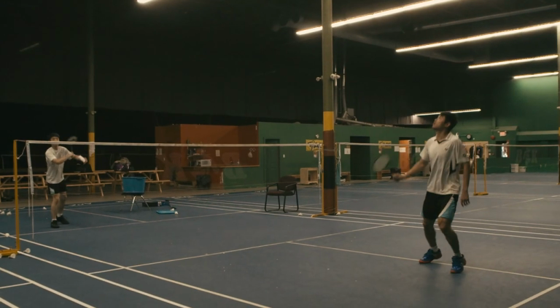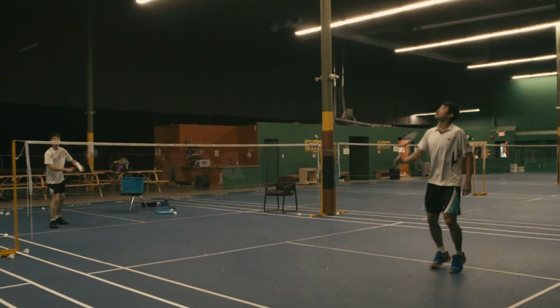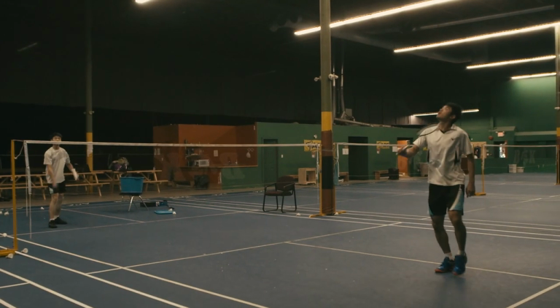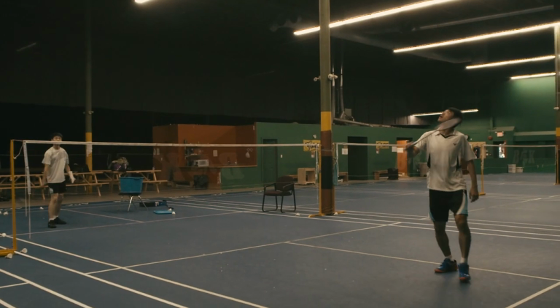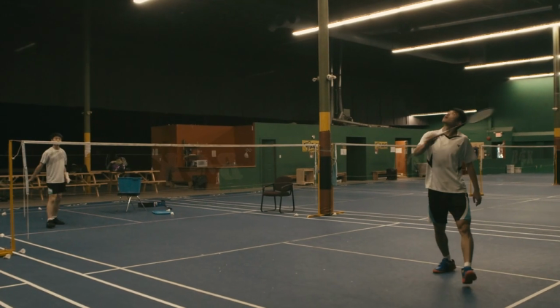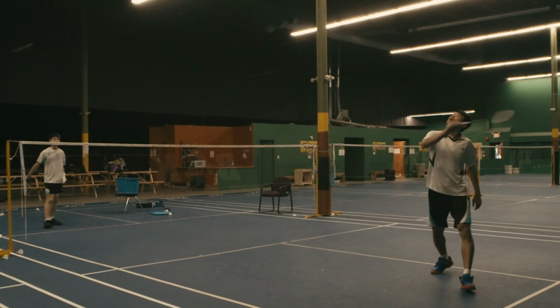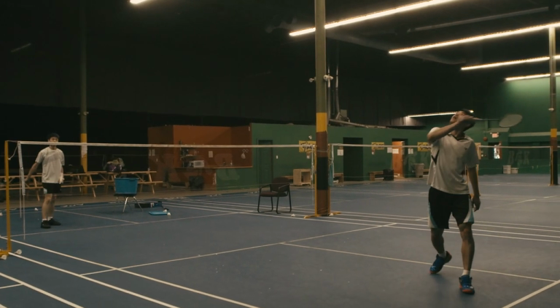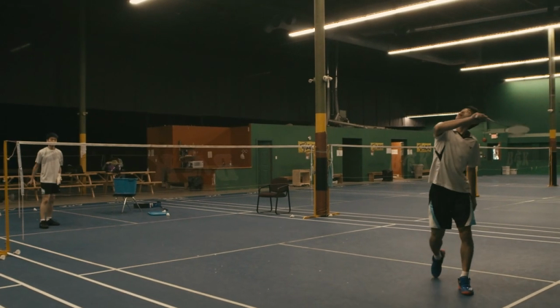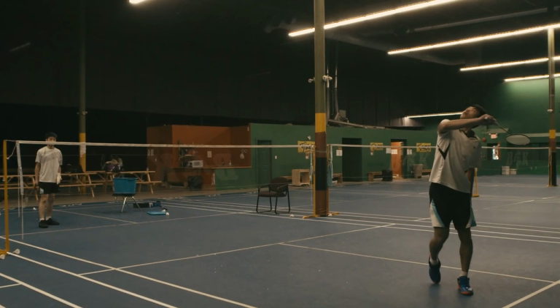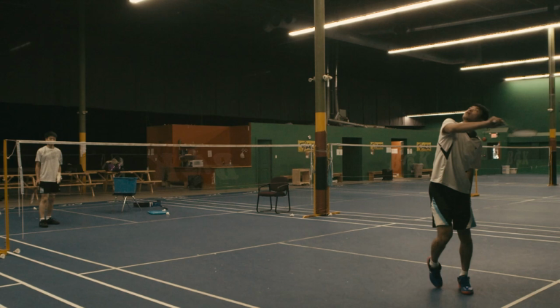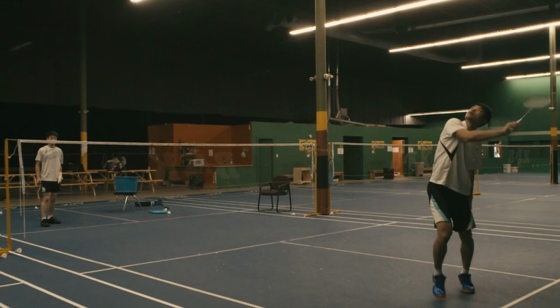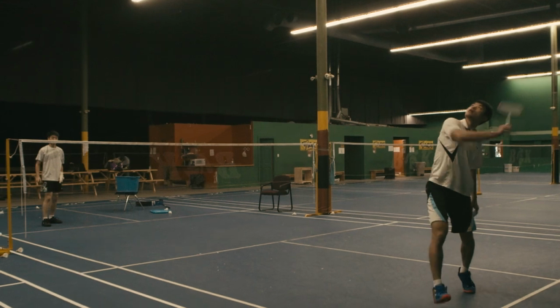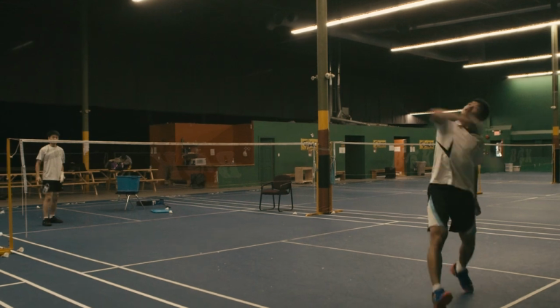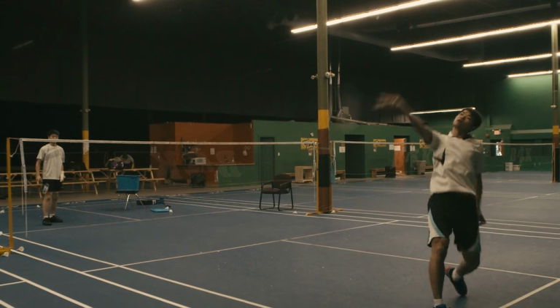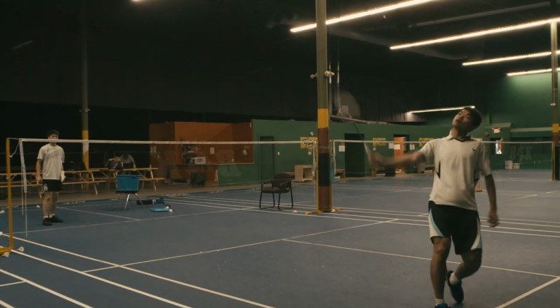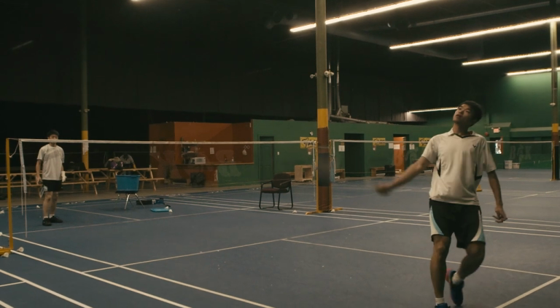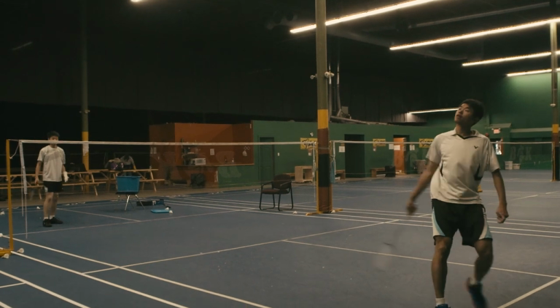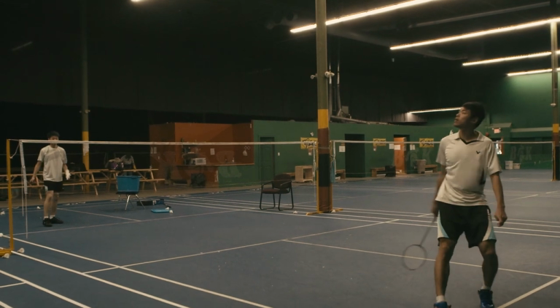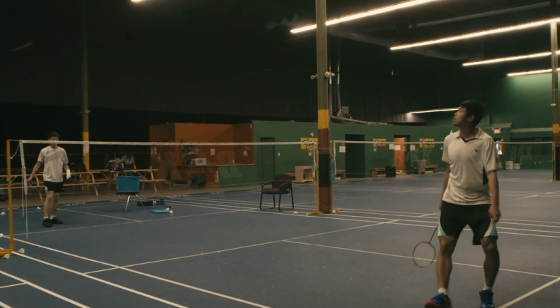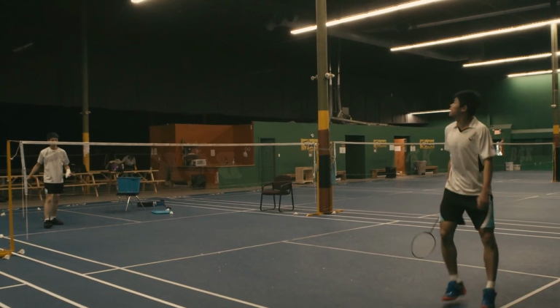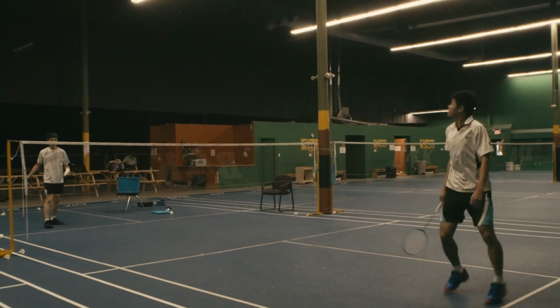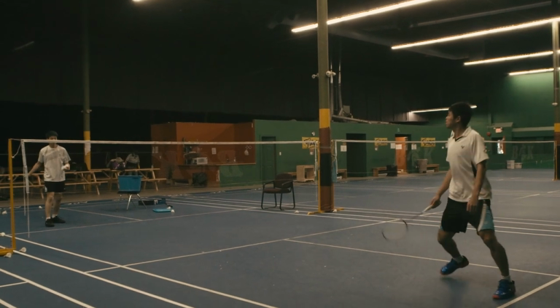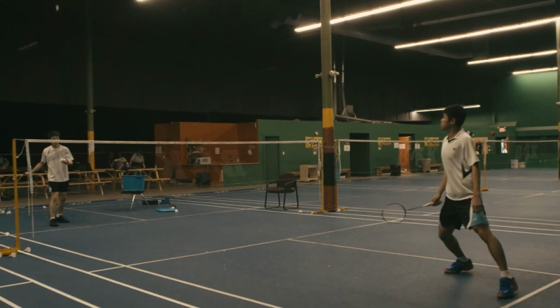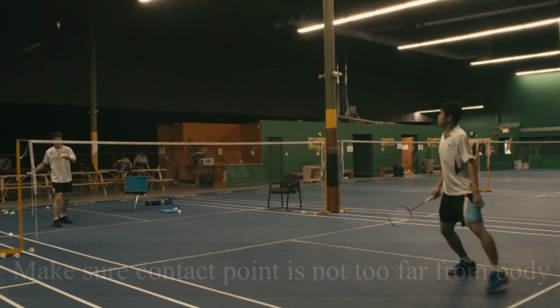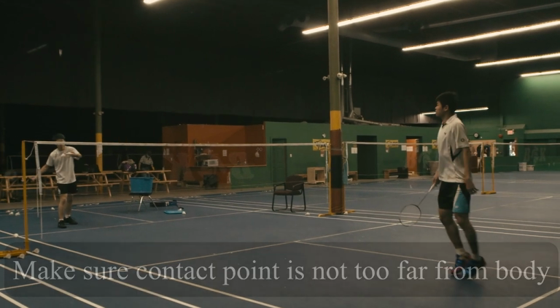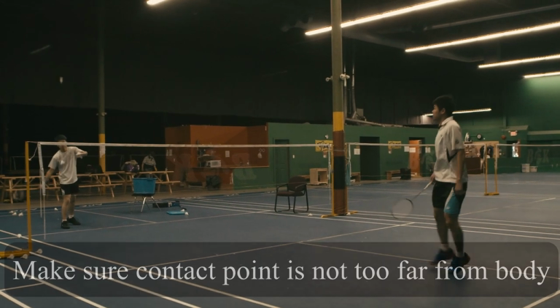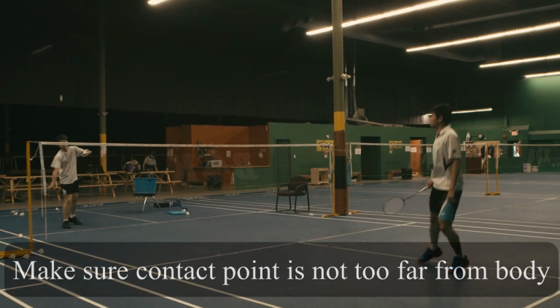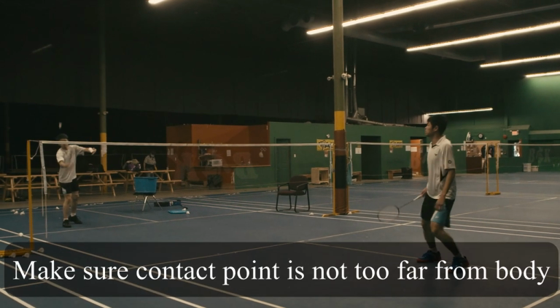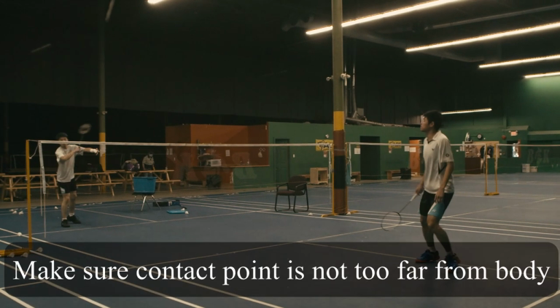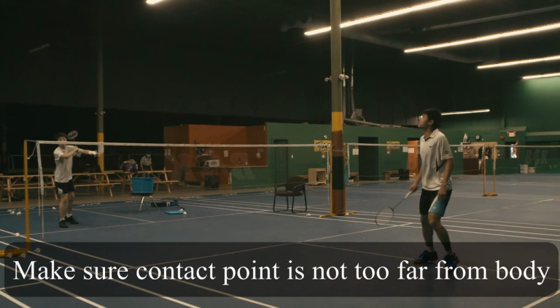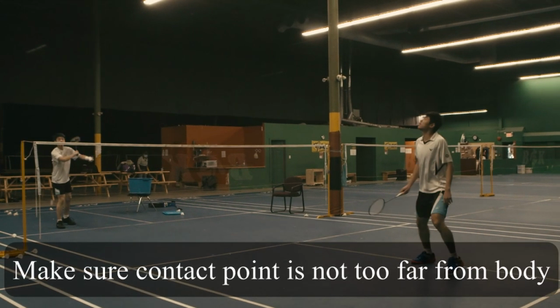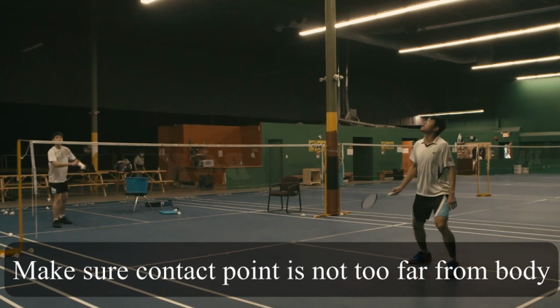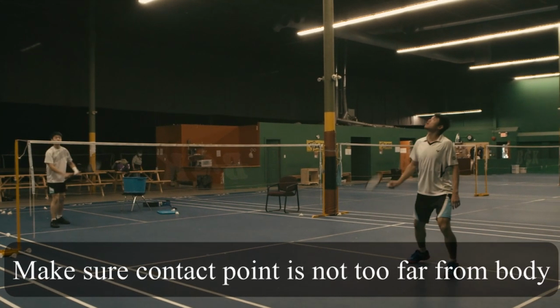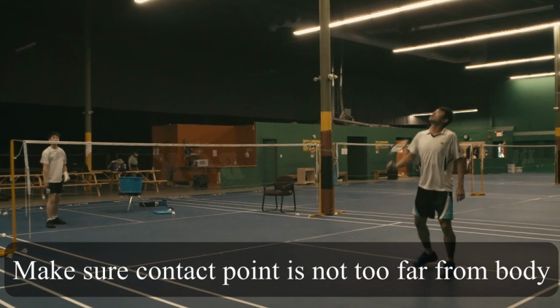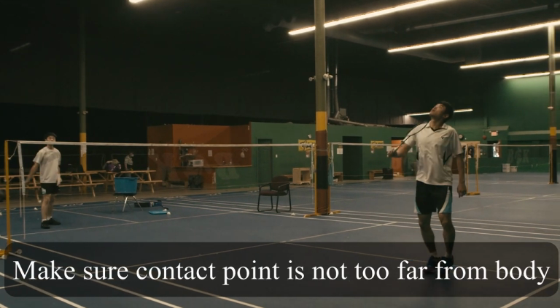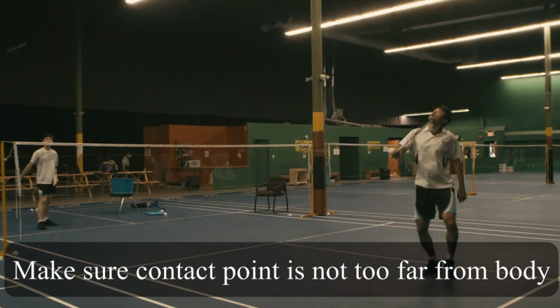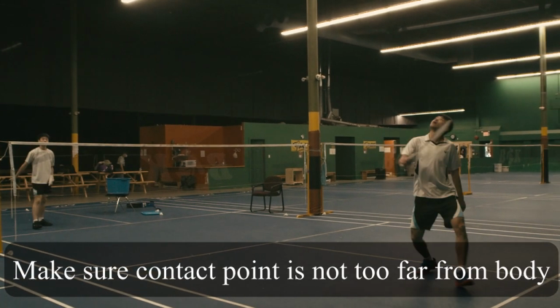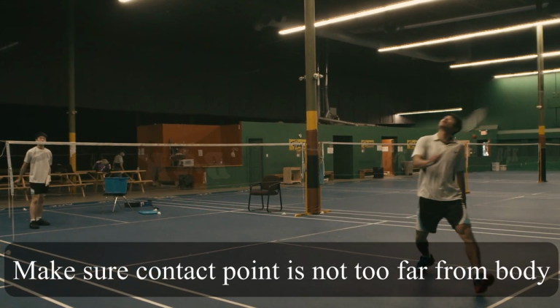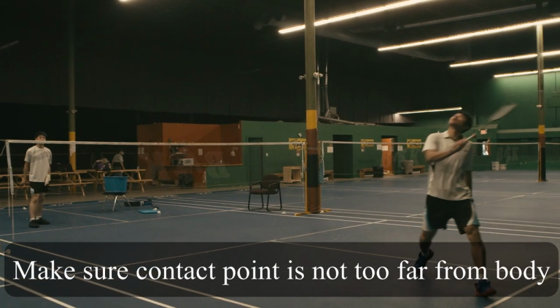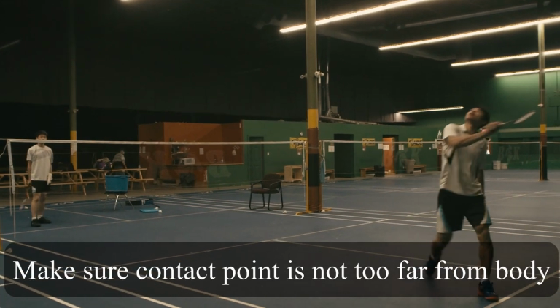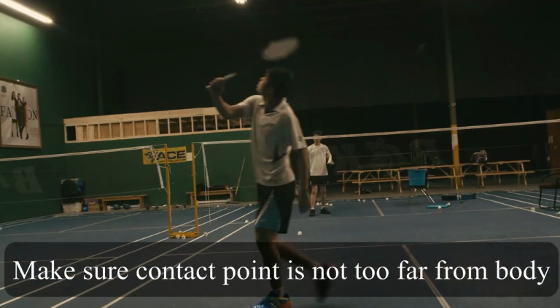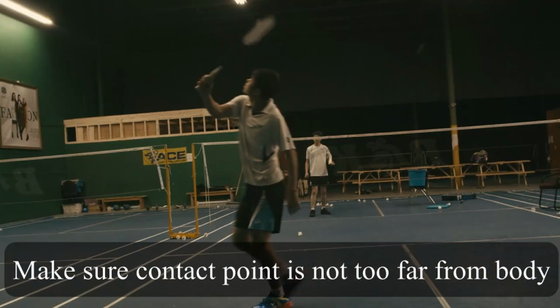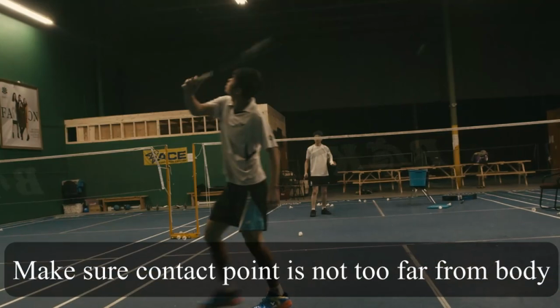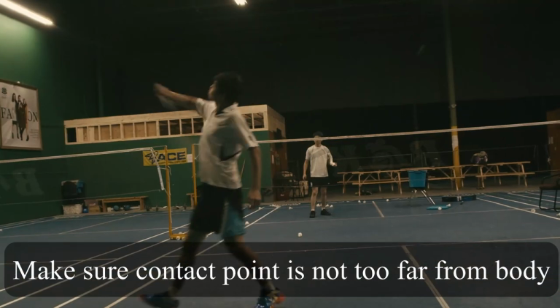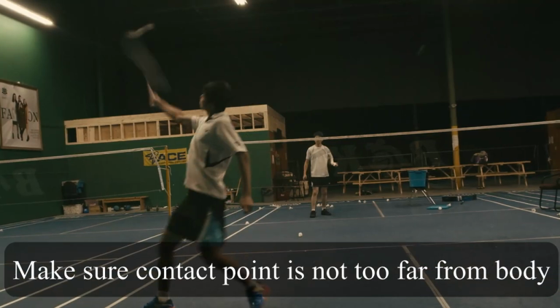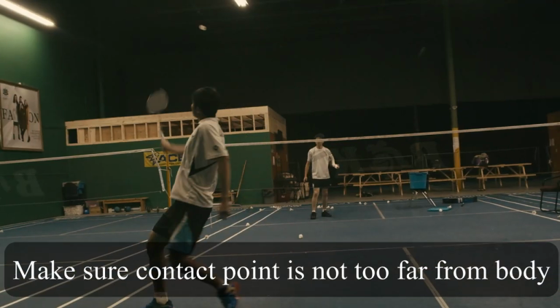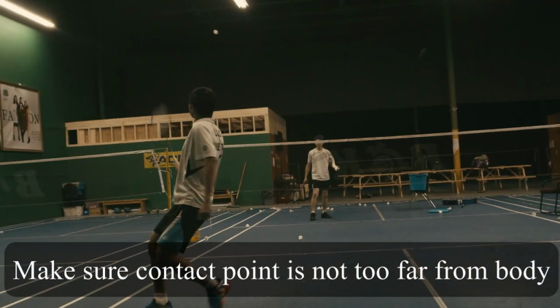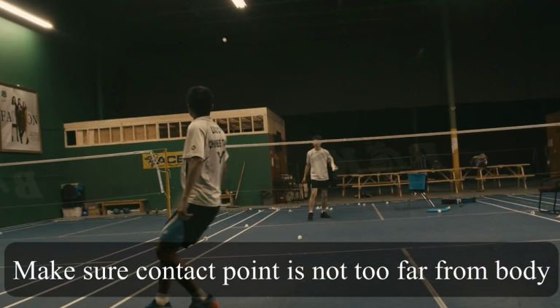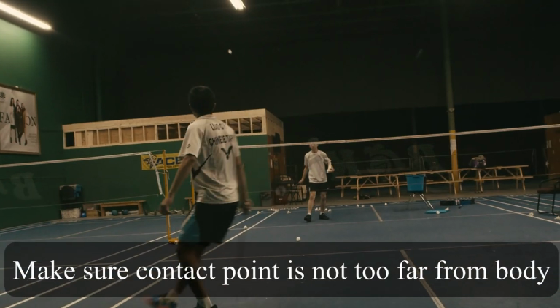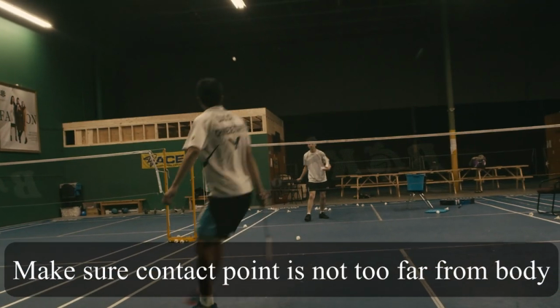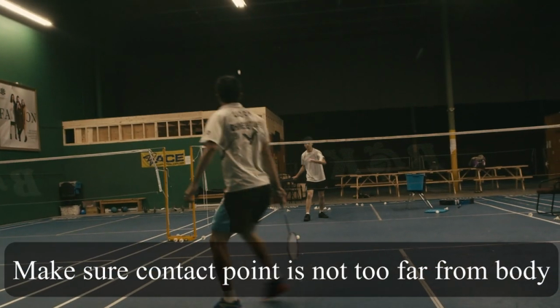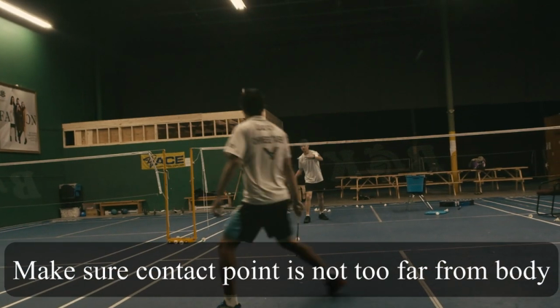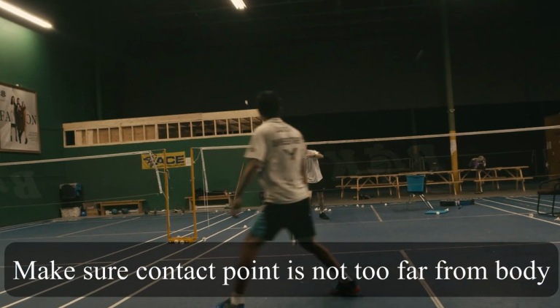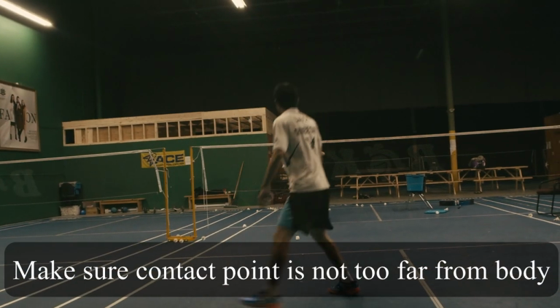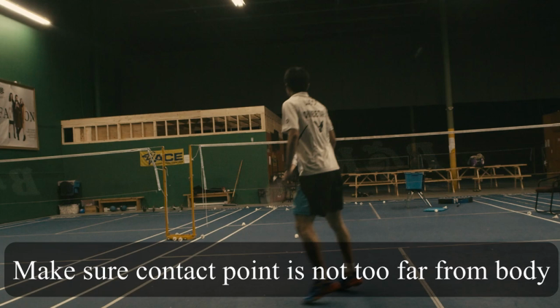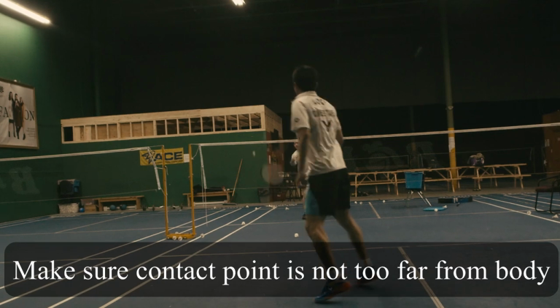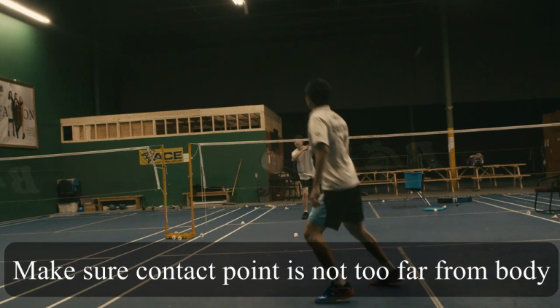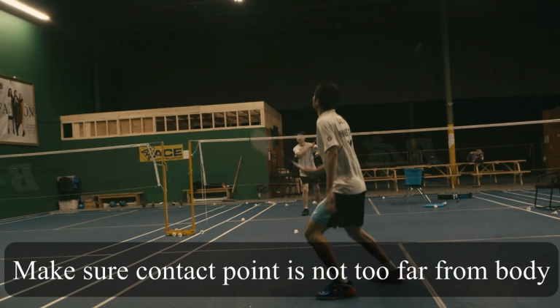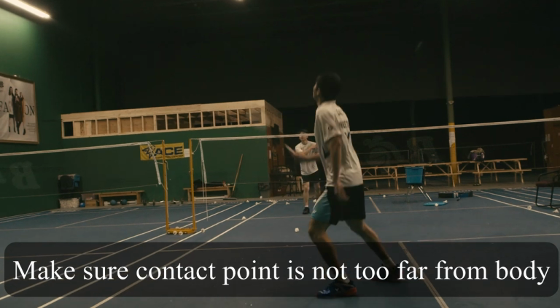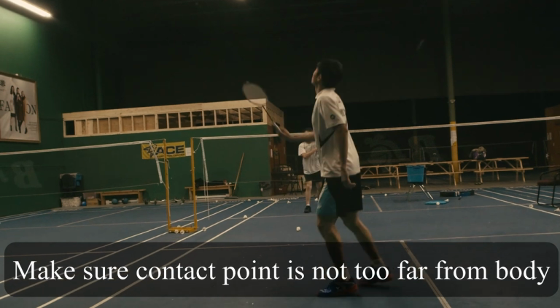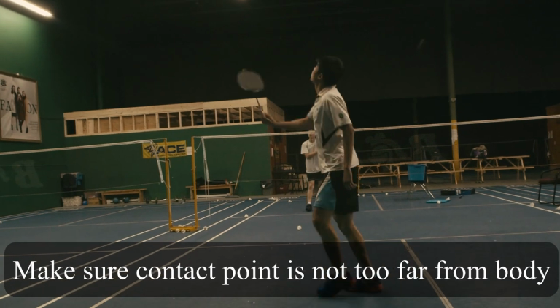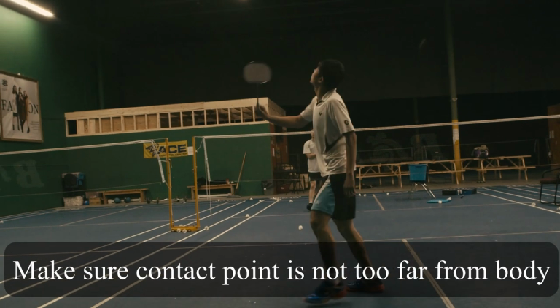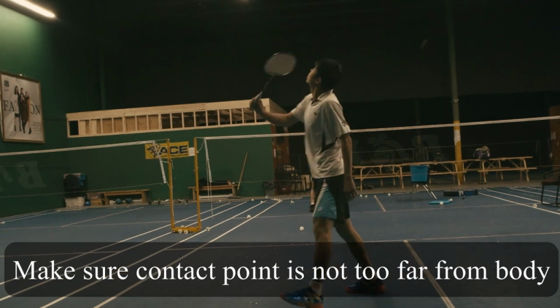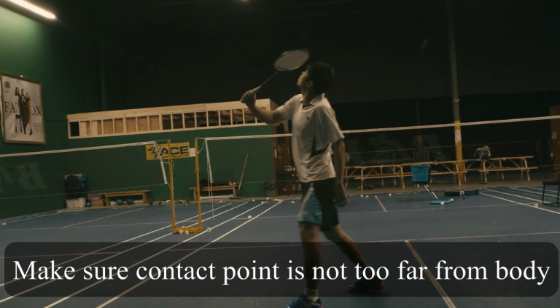Bonus tip: make sure your contact point is beside you, not too far away from your body when you run for the backhand clear.